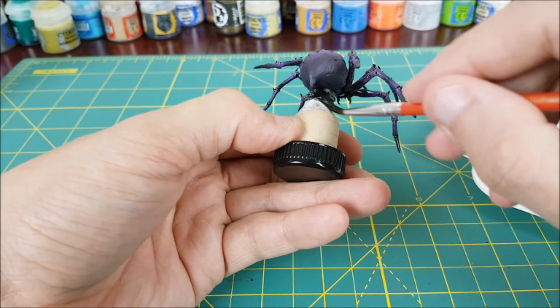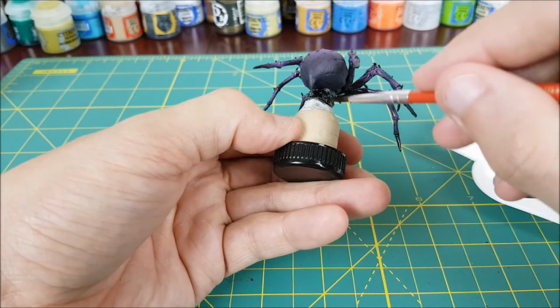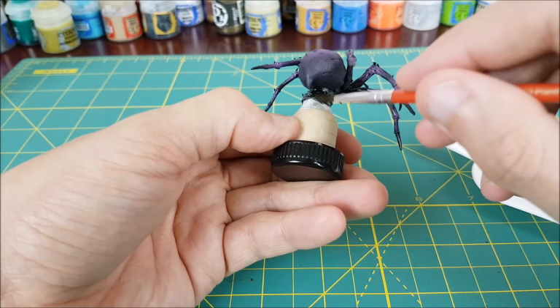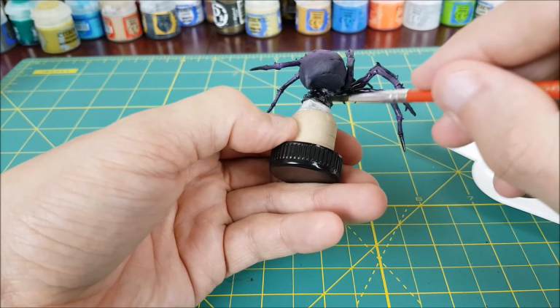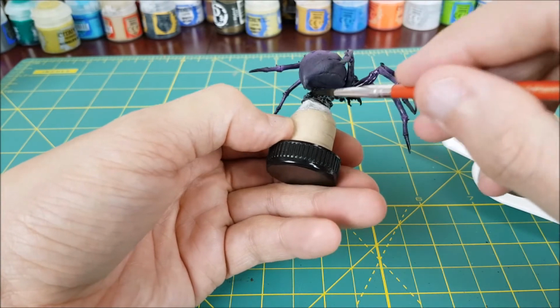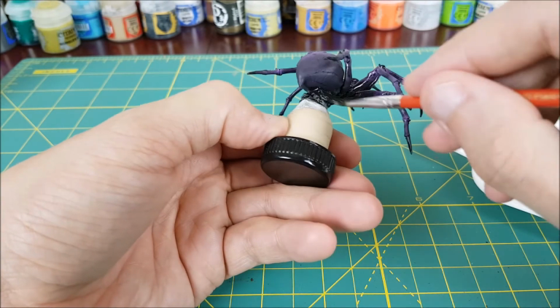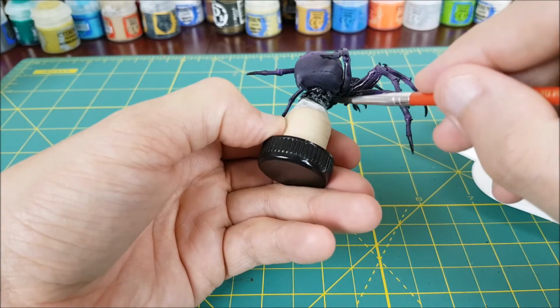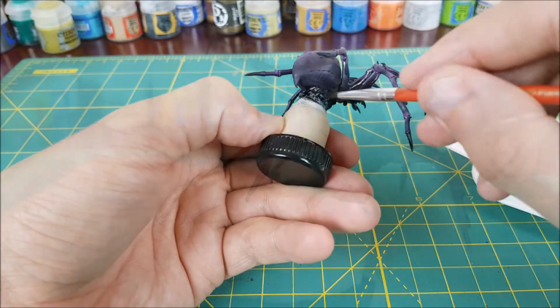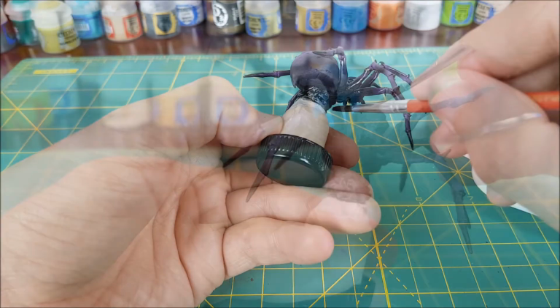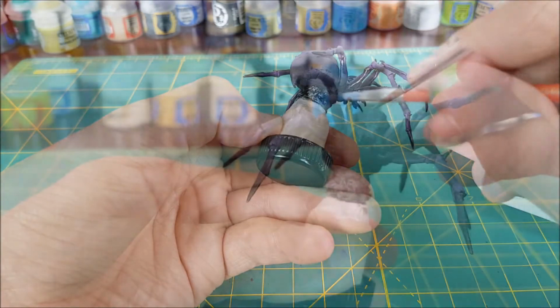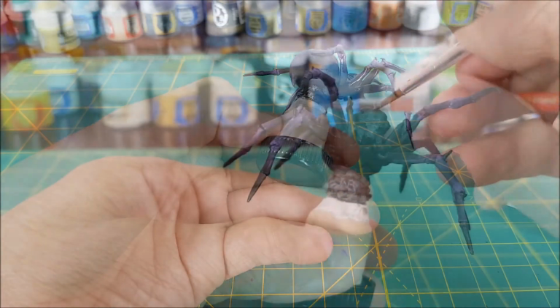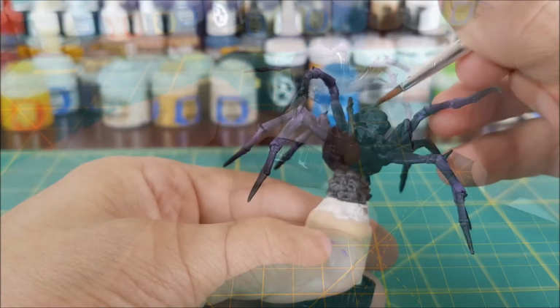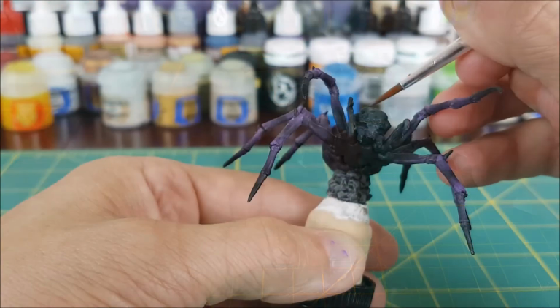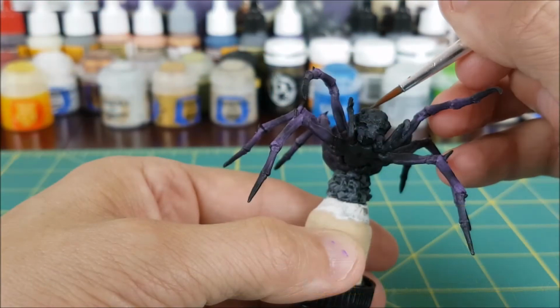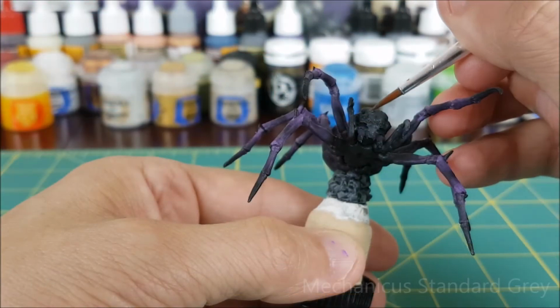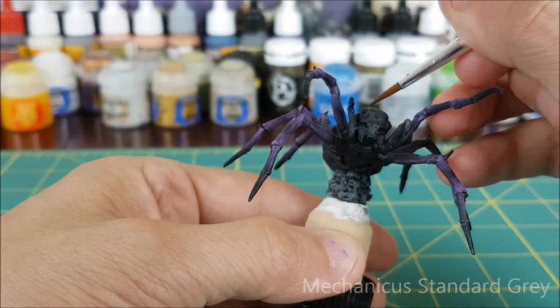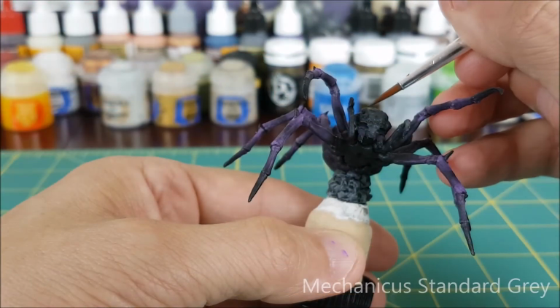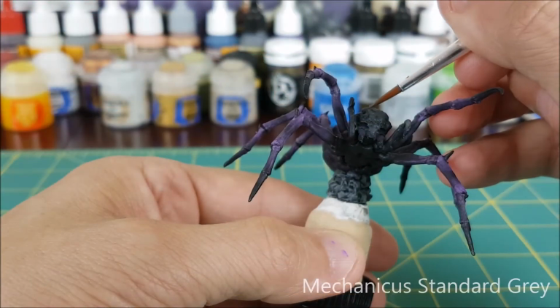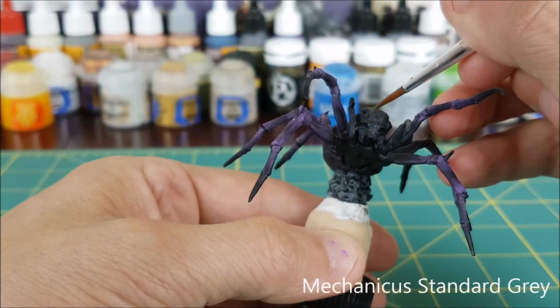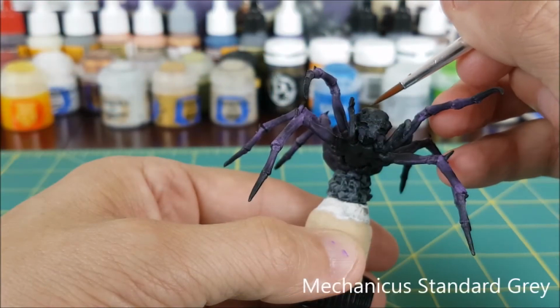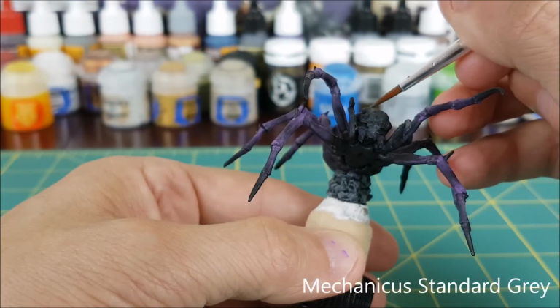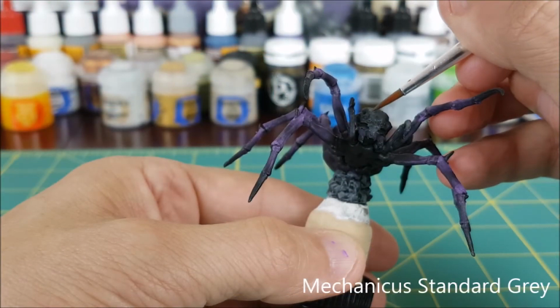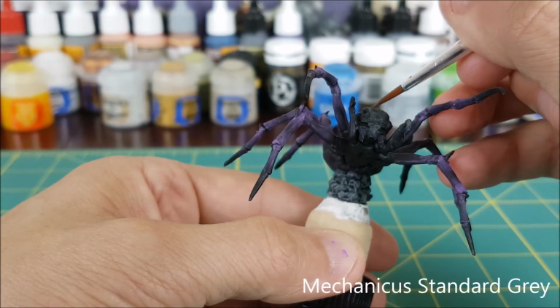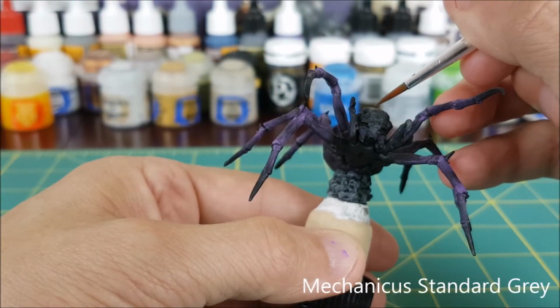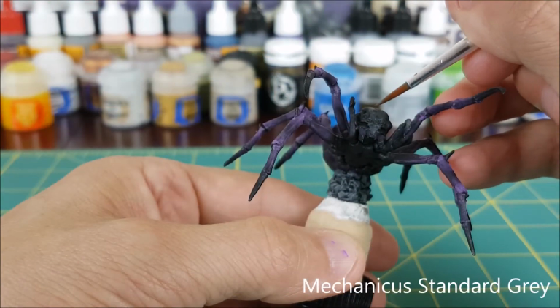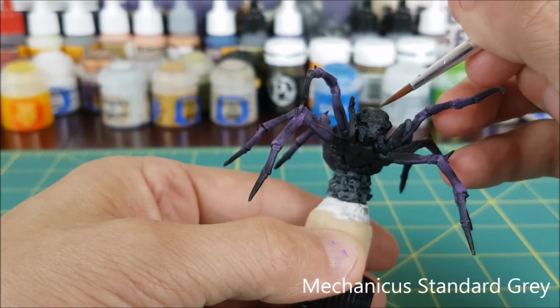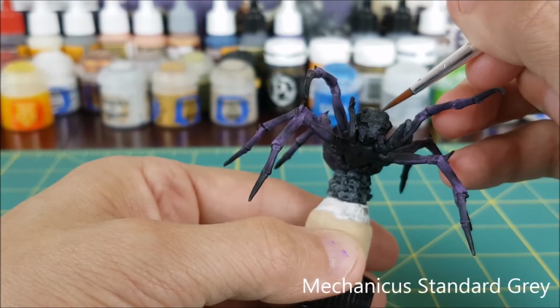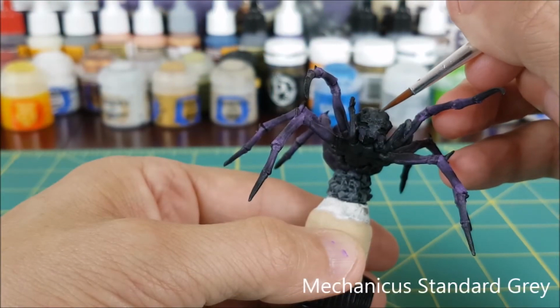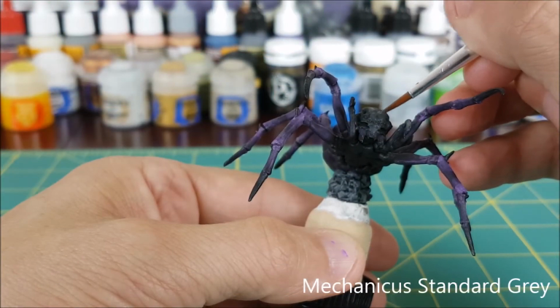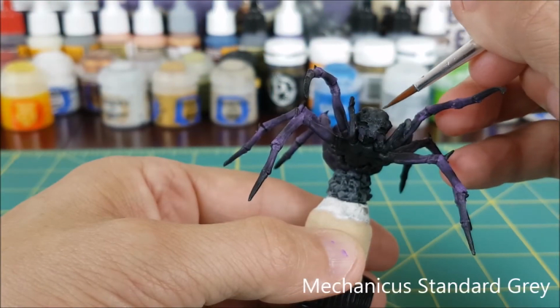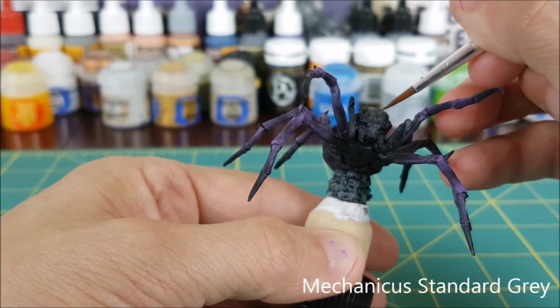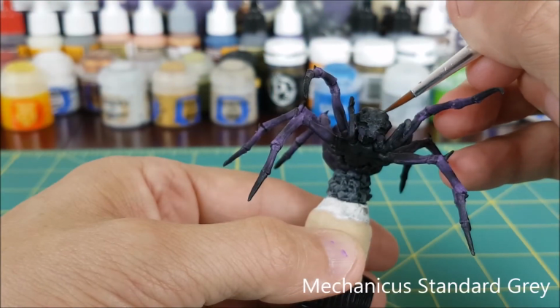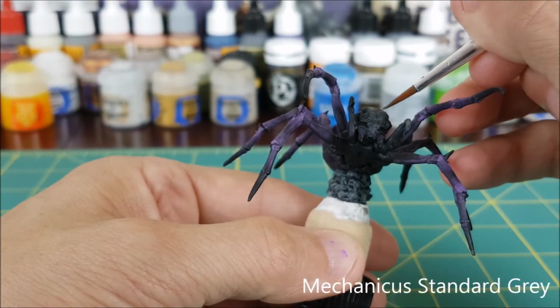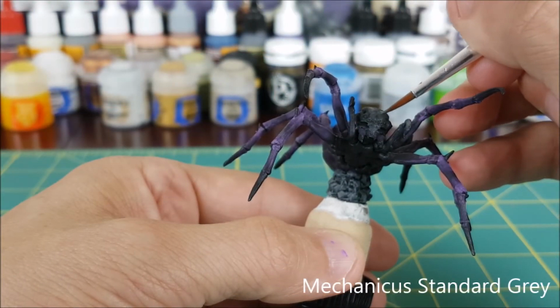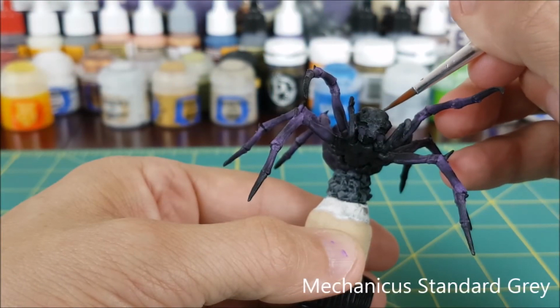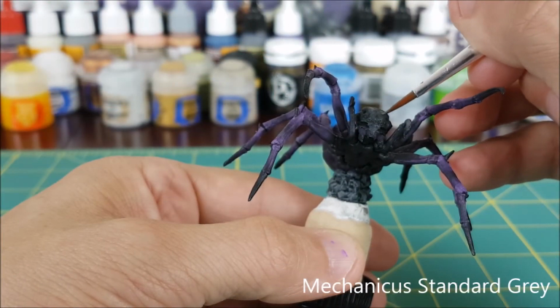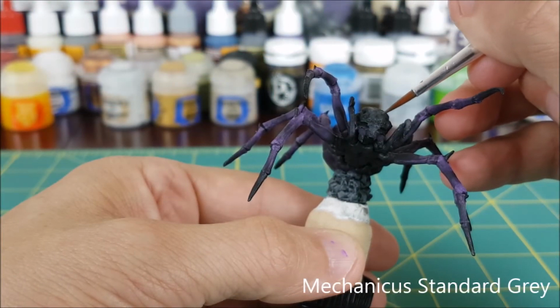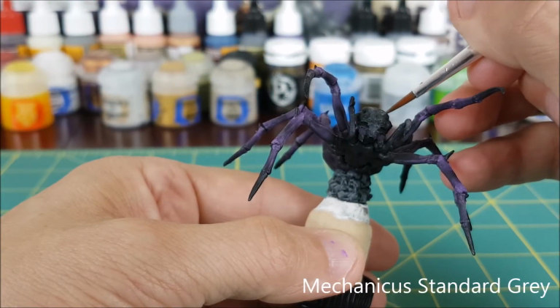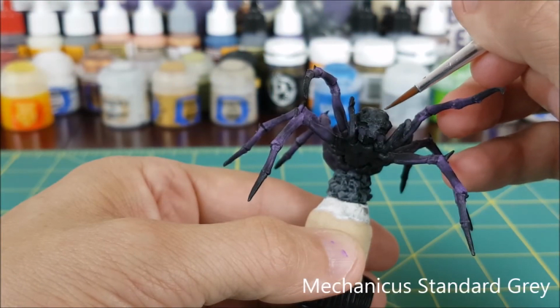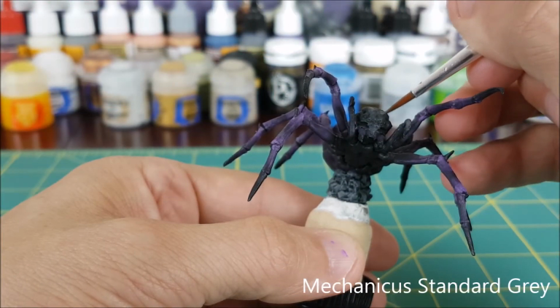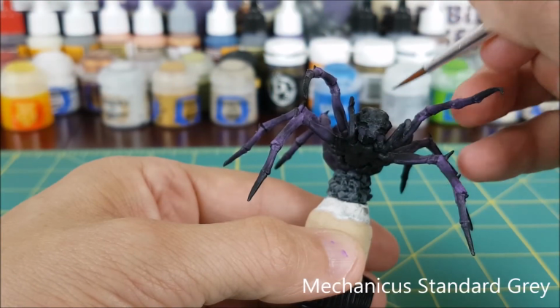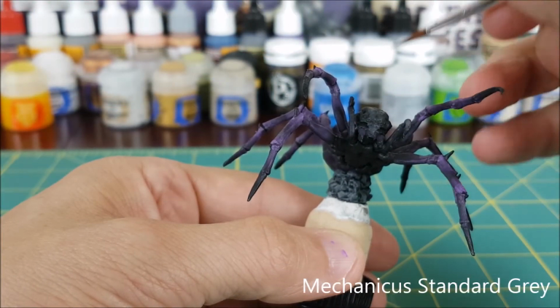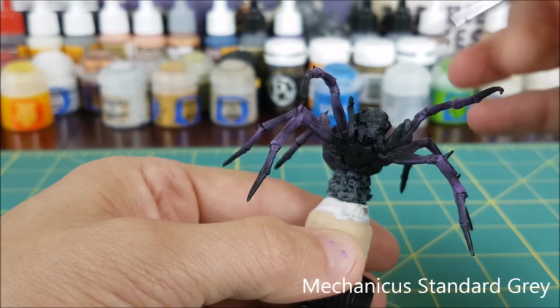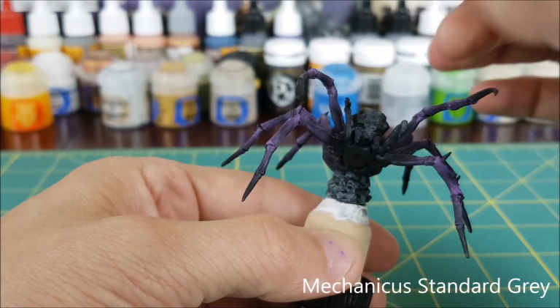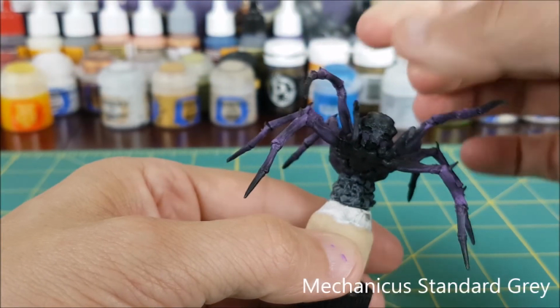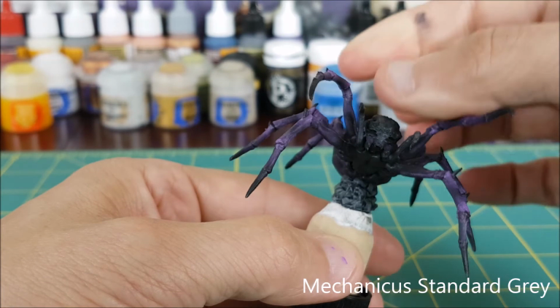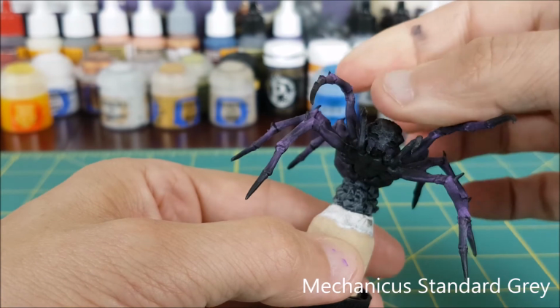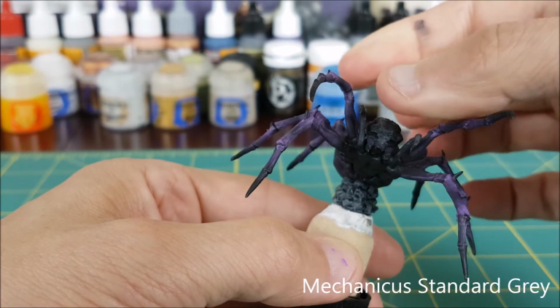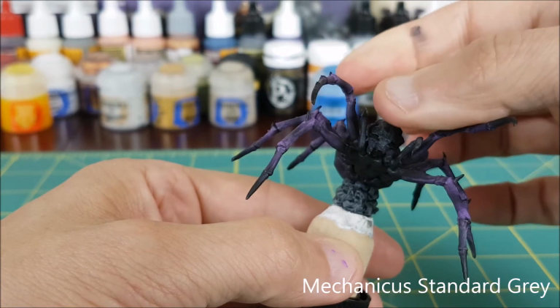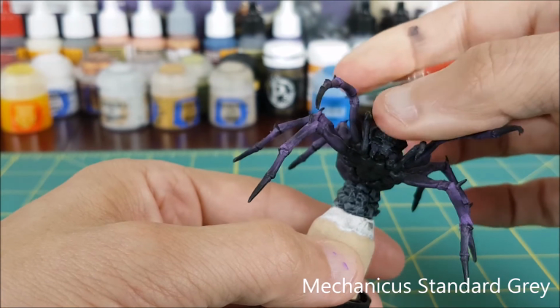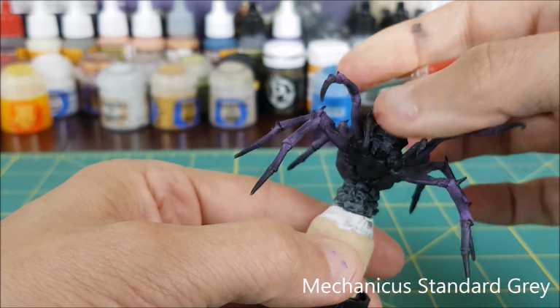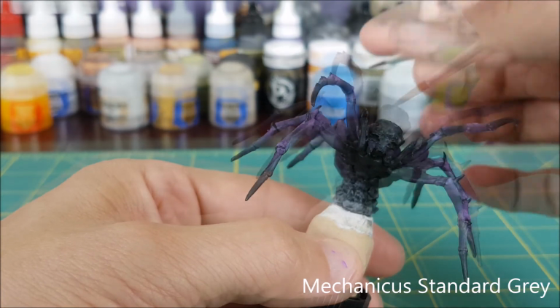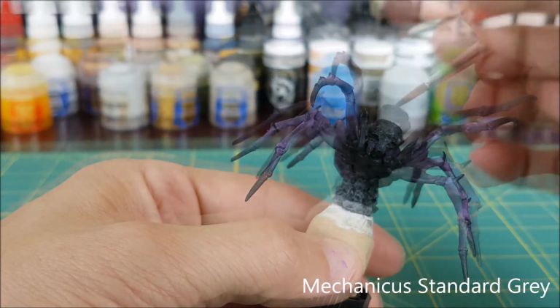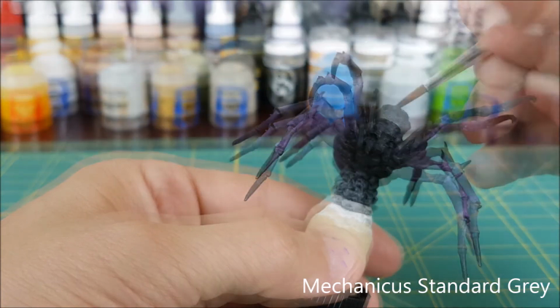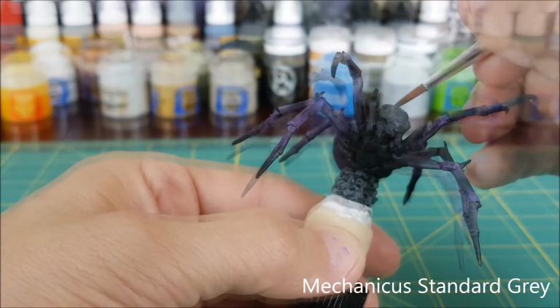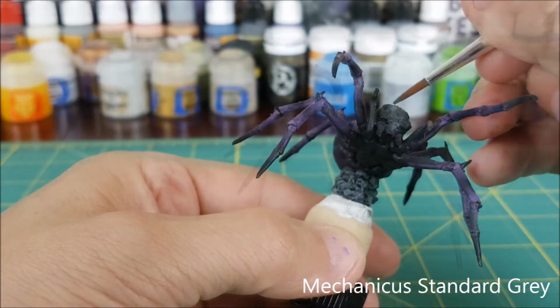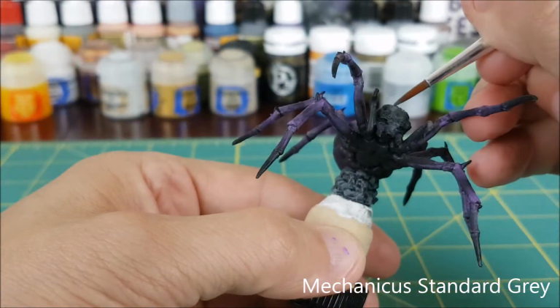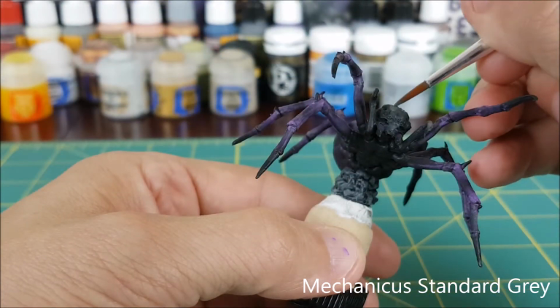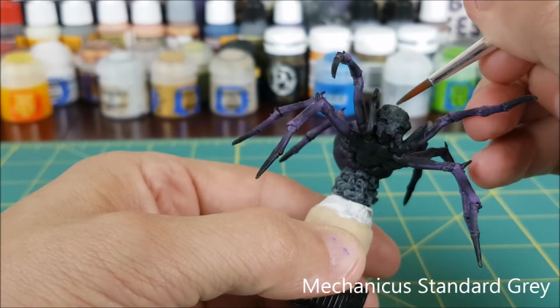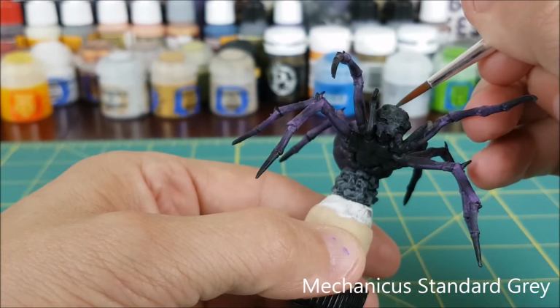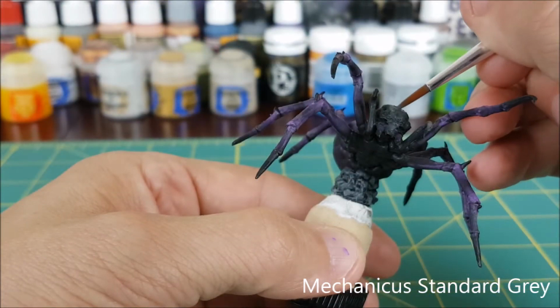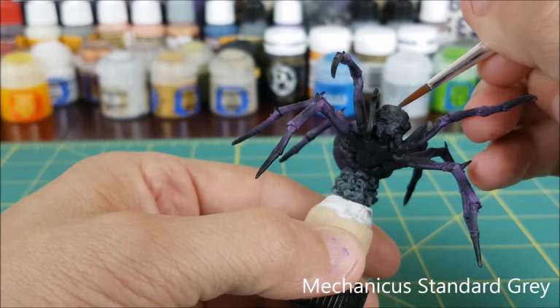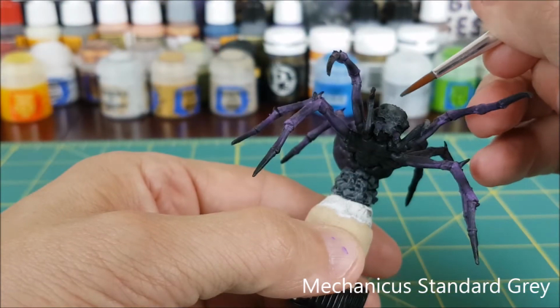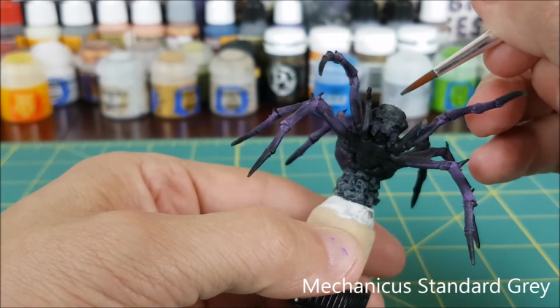I'm also using Nuln Oil on the rock below the spider. It probably would have been better to do this before the dry brushing, but we can touch it up if we have to when we're doing the base.